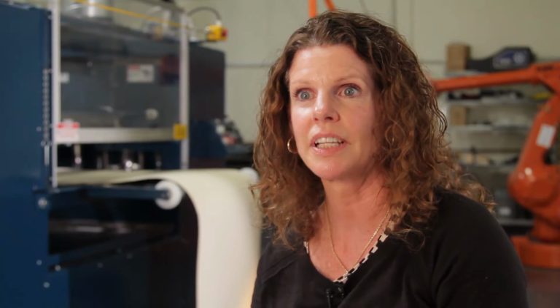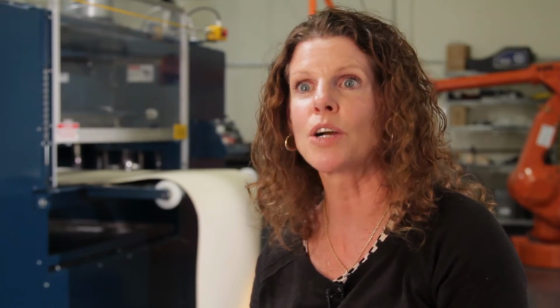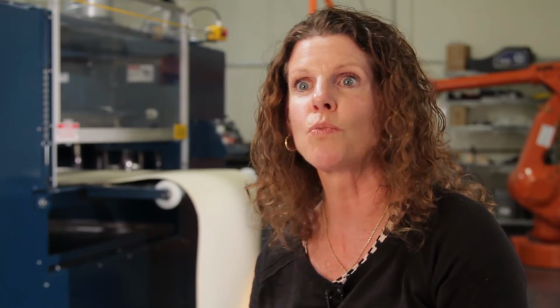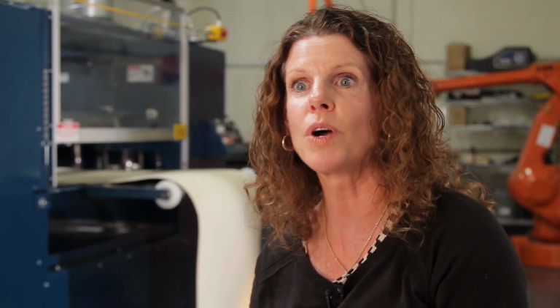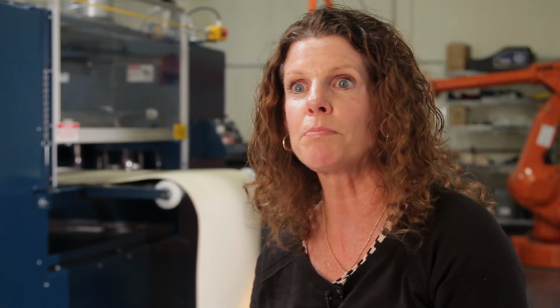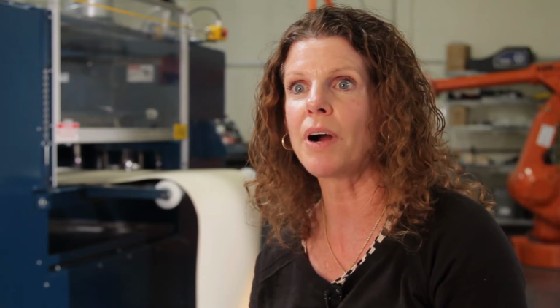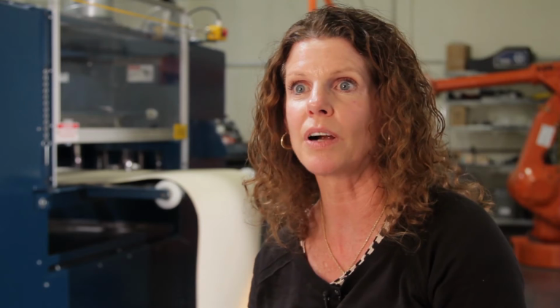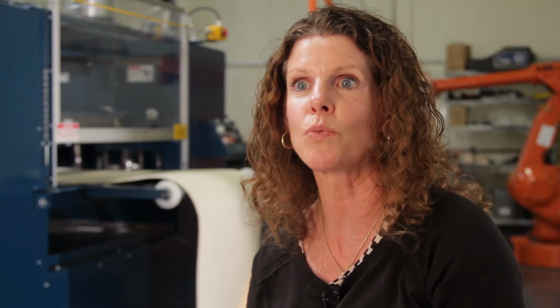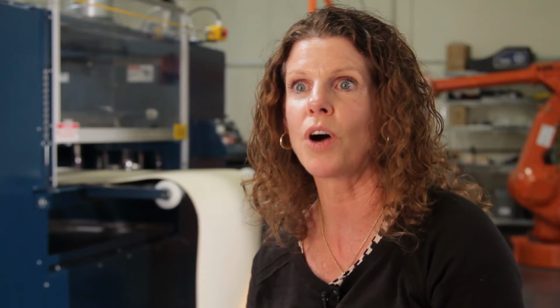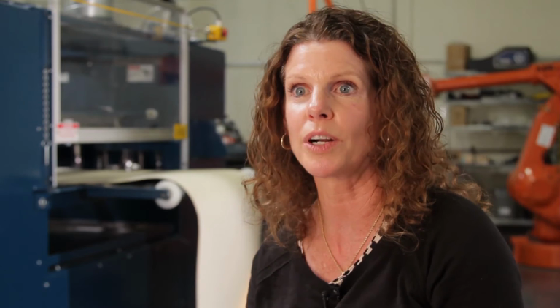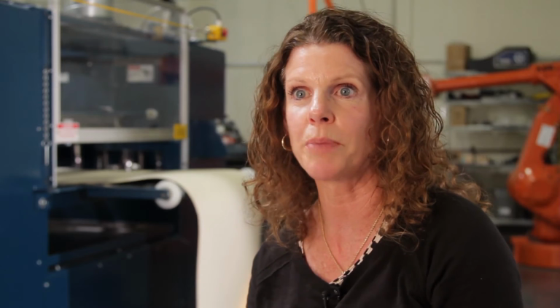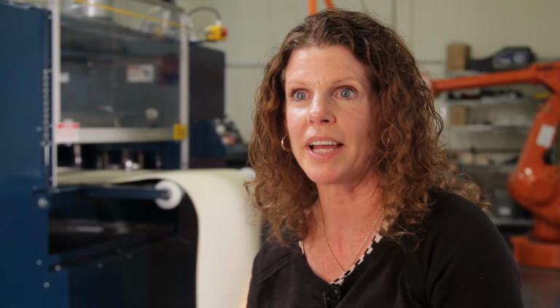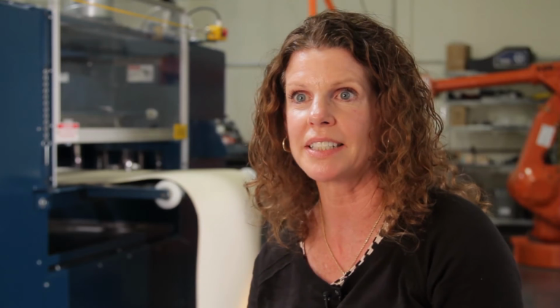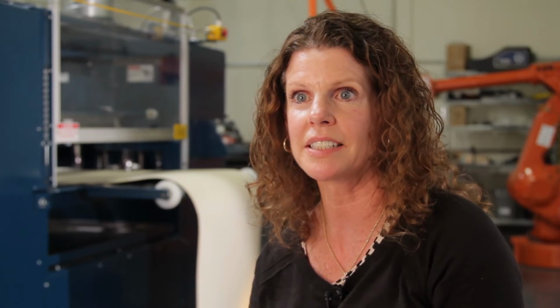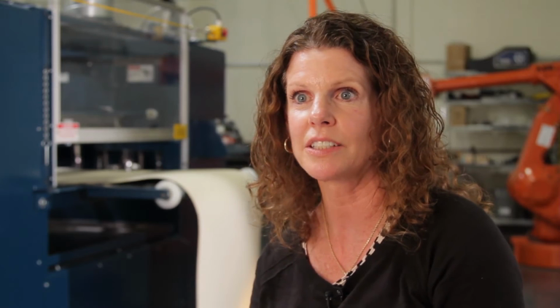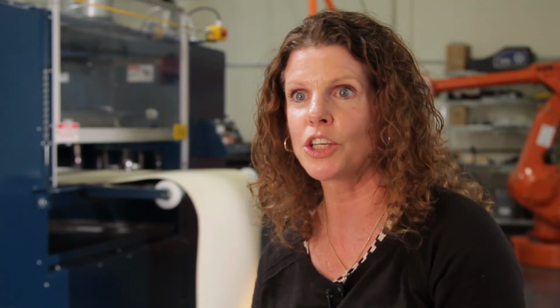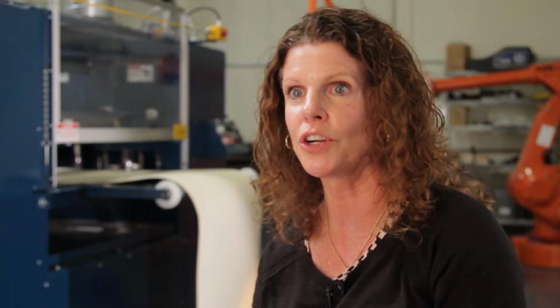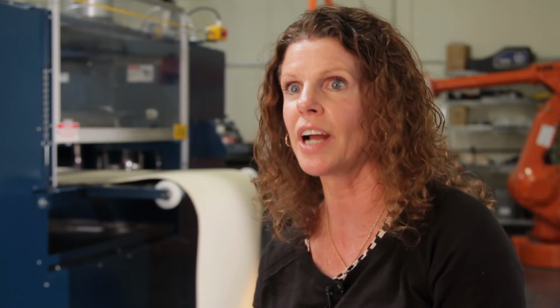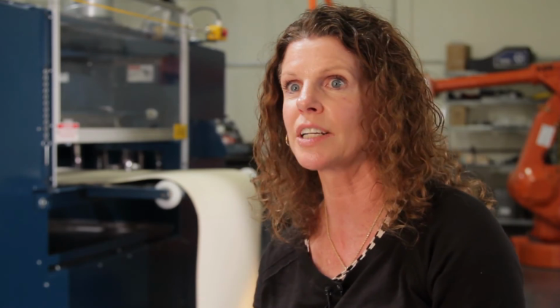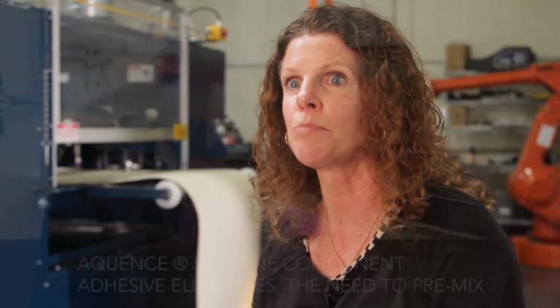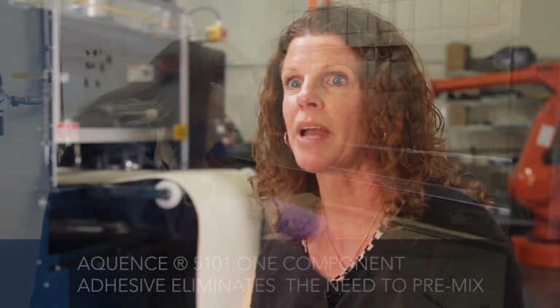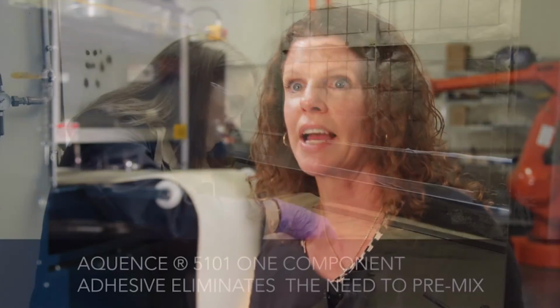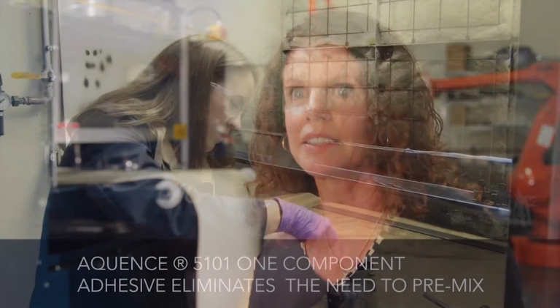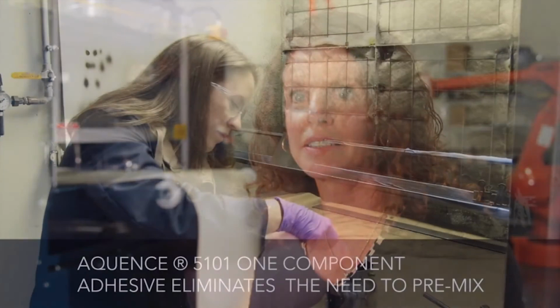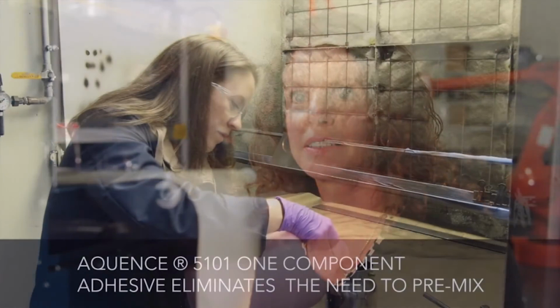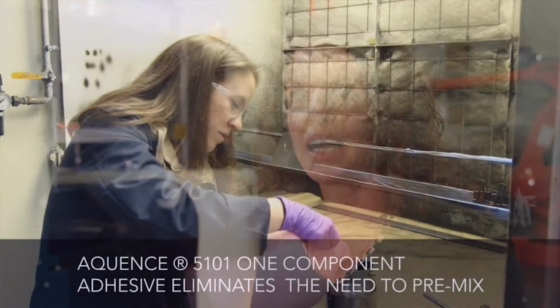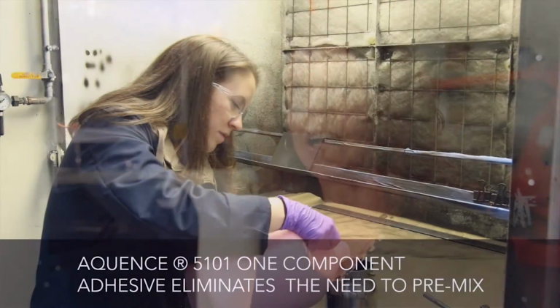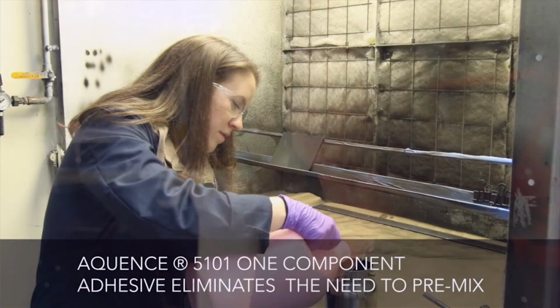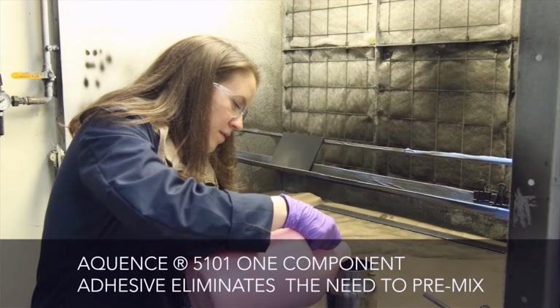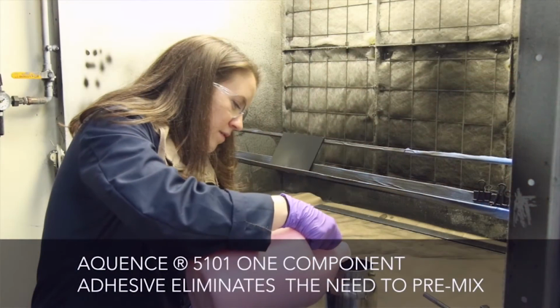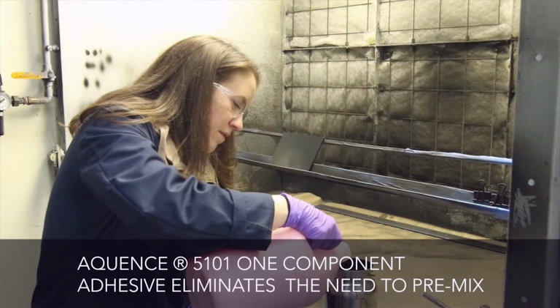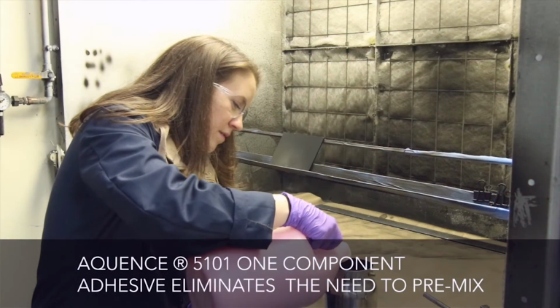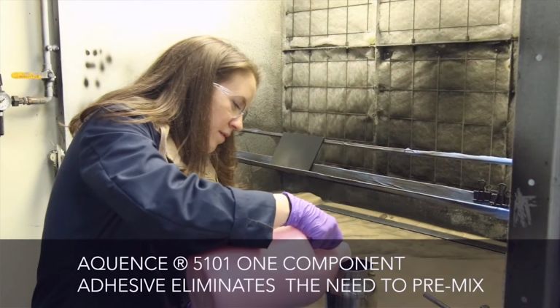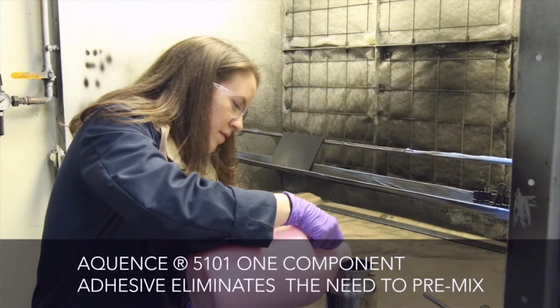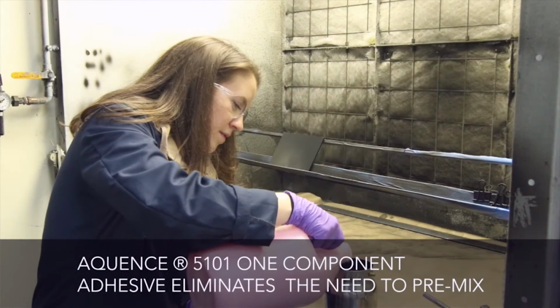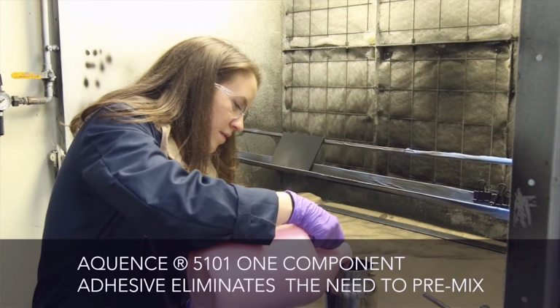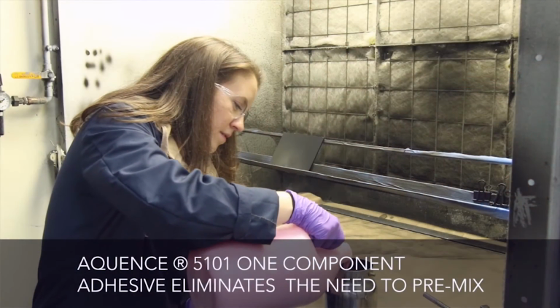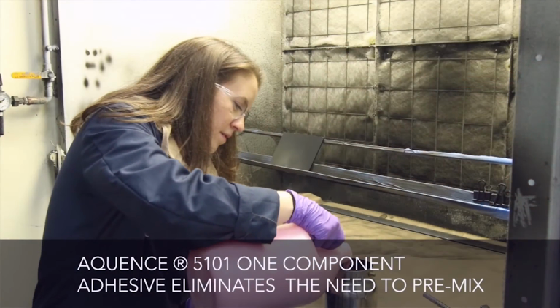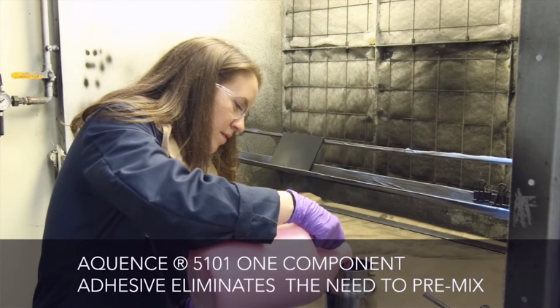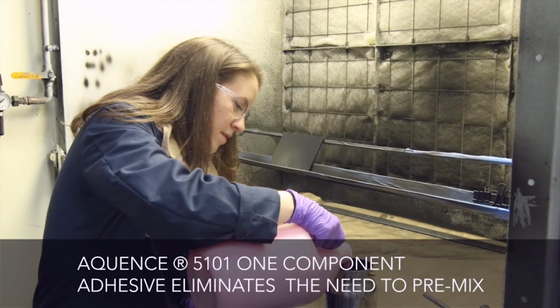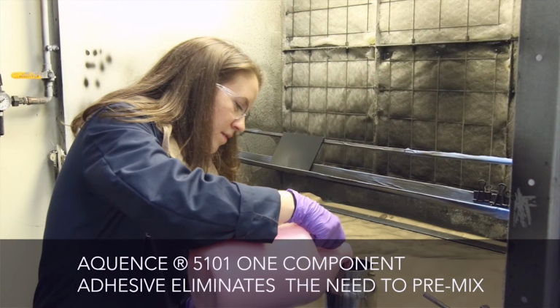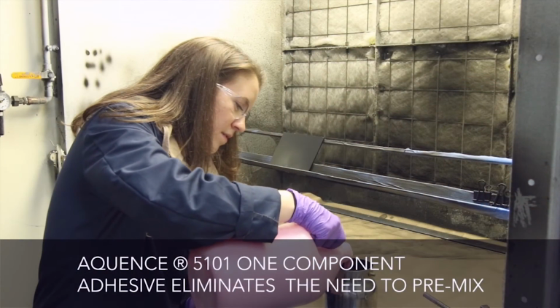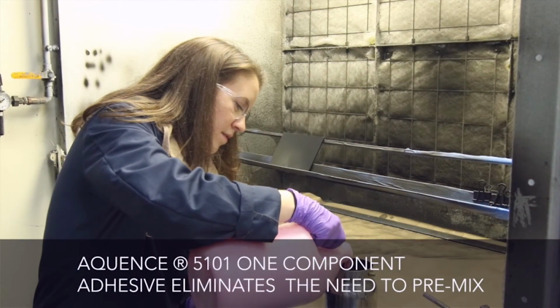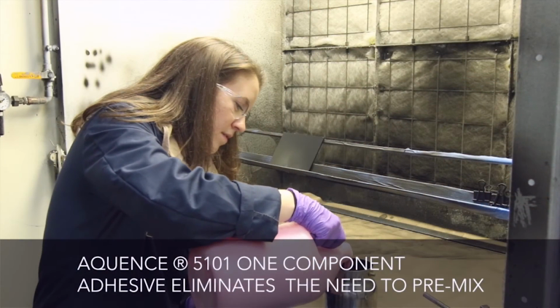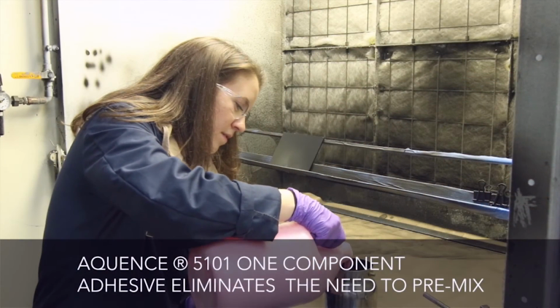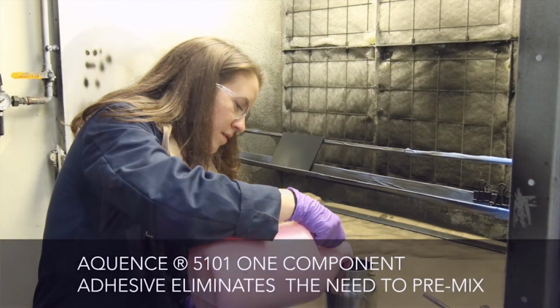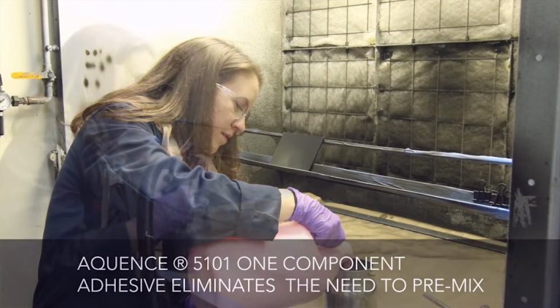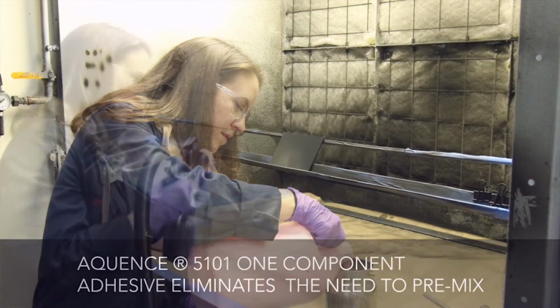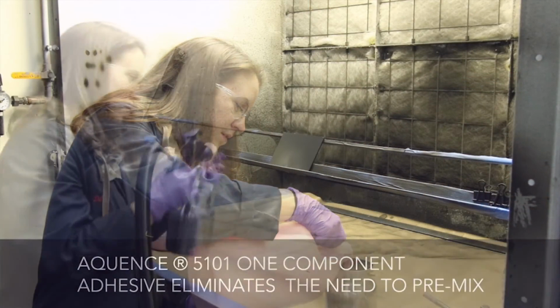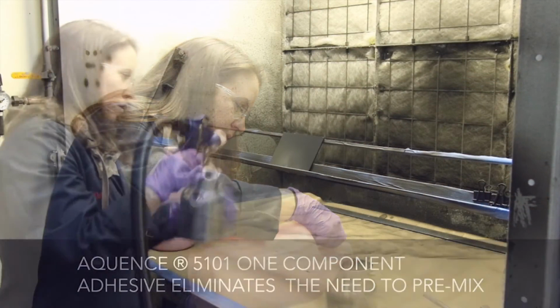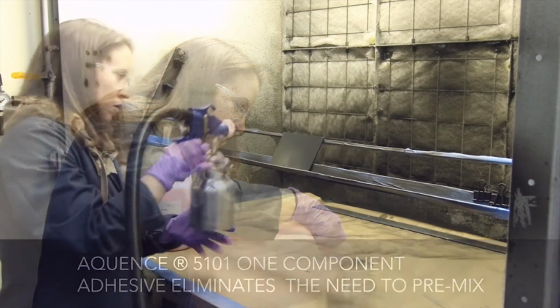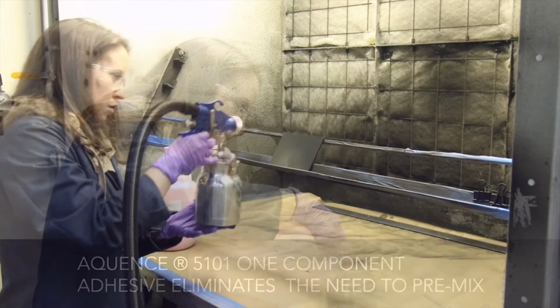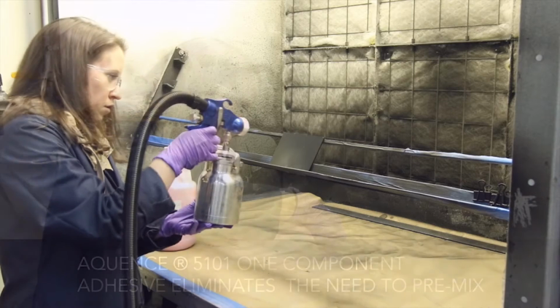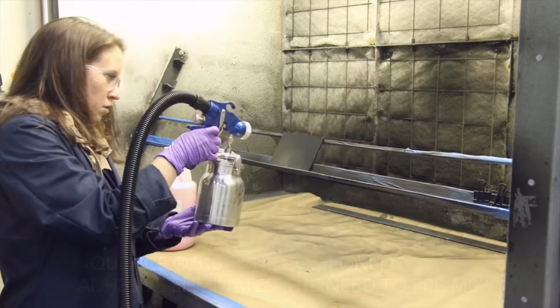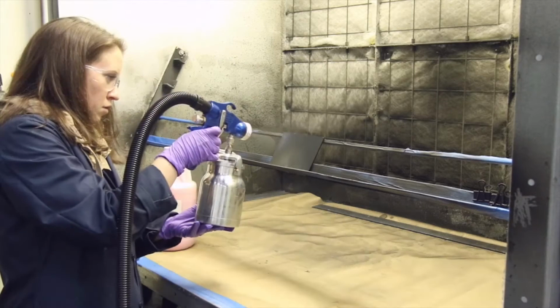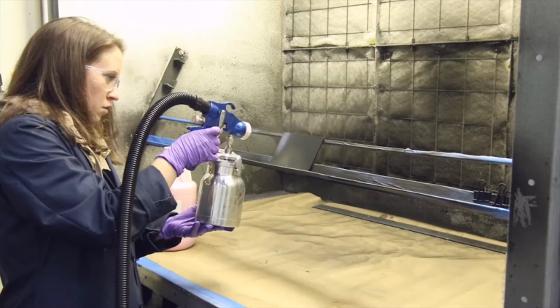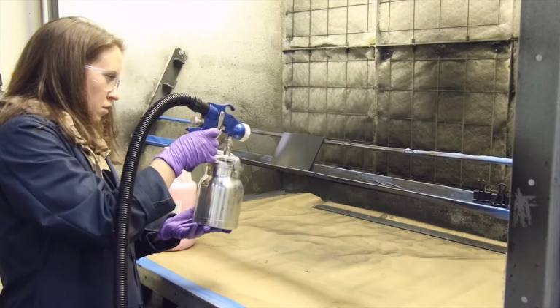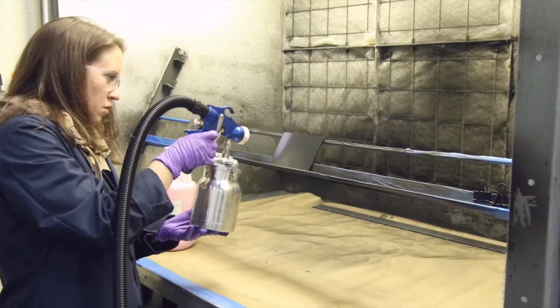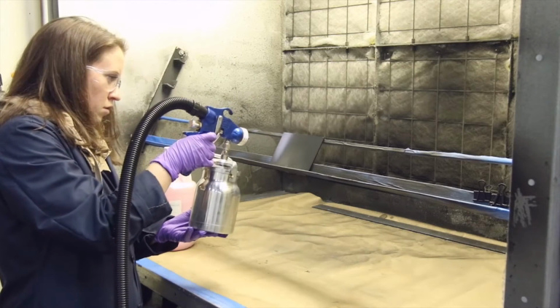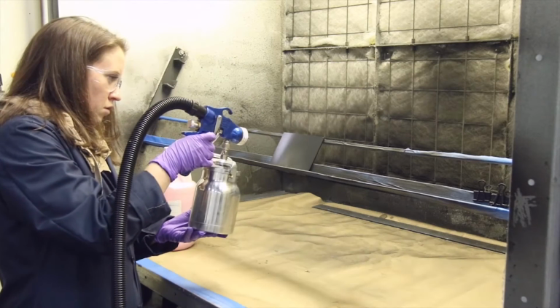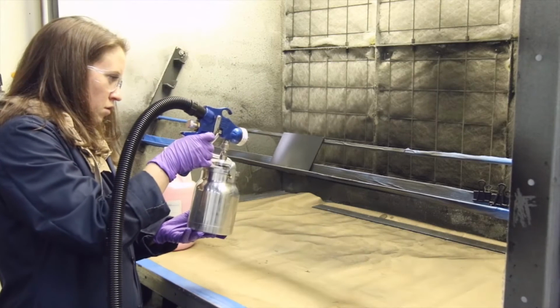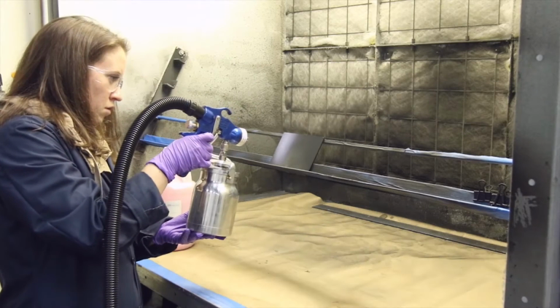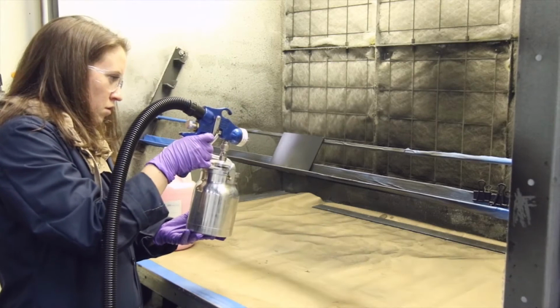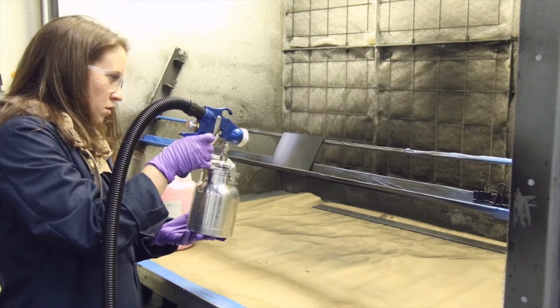One of those is a one-part water-based adhesive, Aquan's 5101 — very easy to use and very efficient.